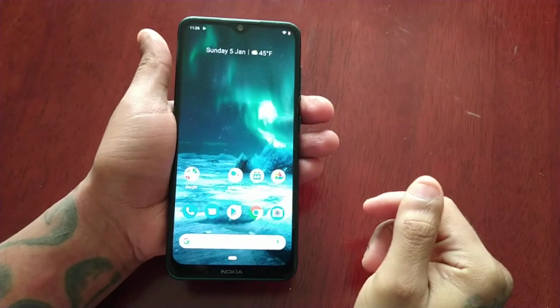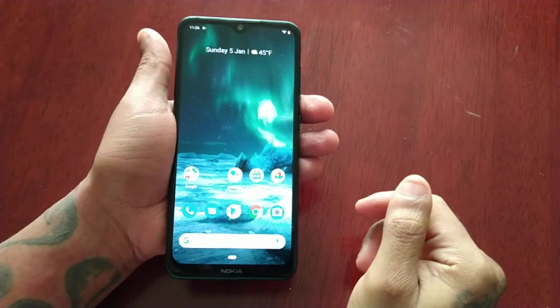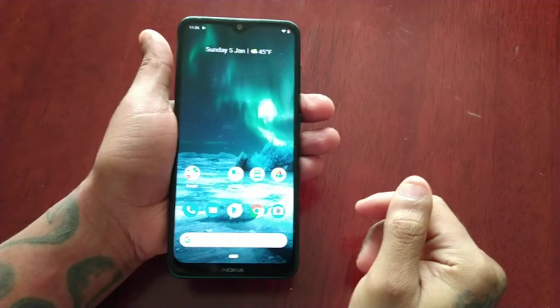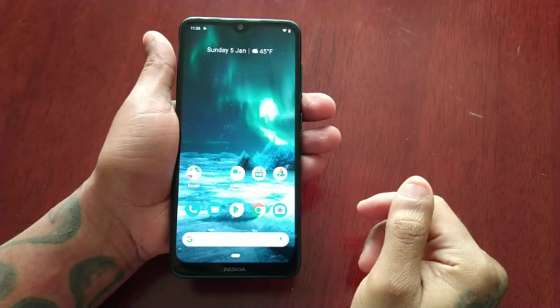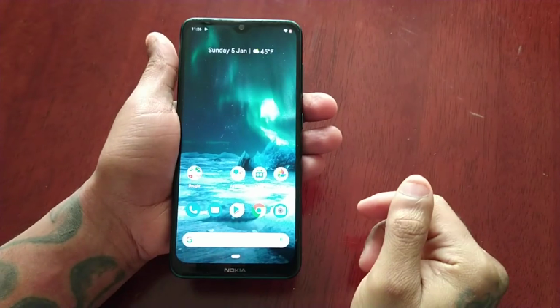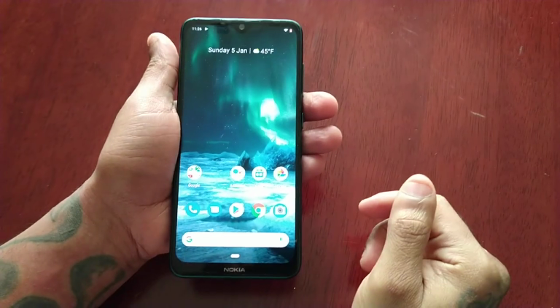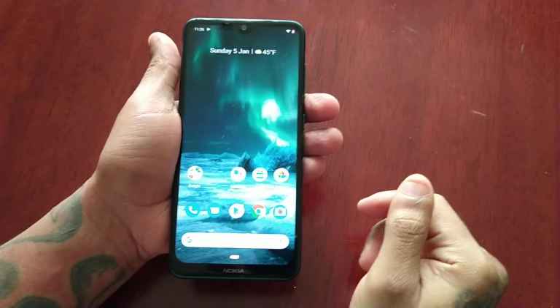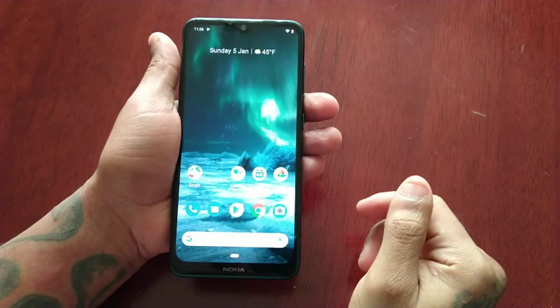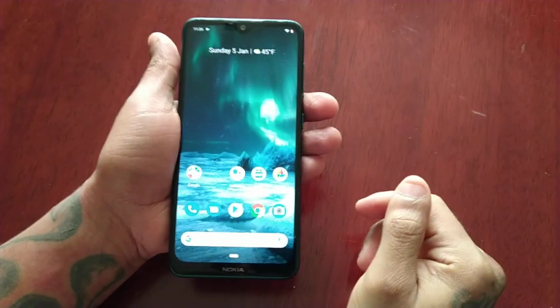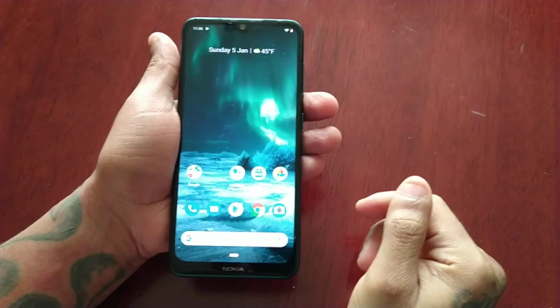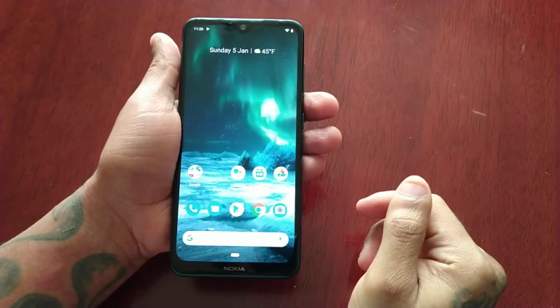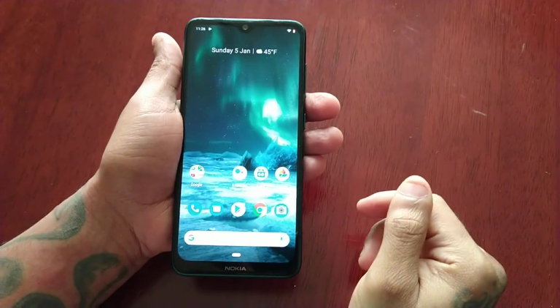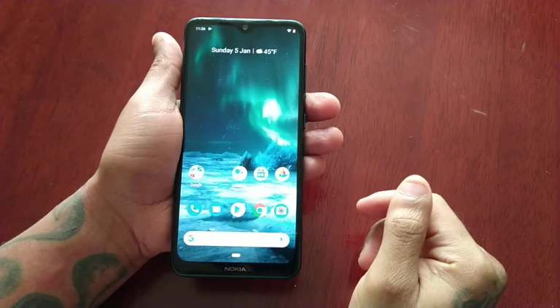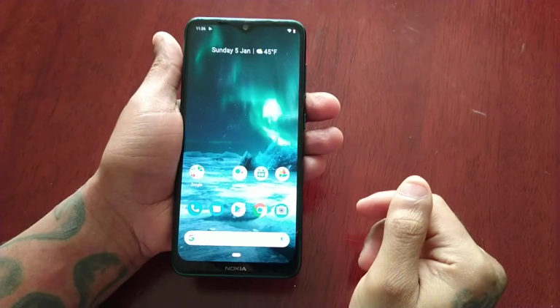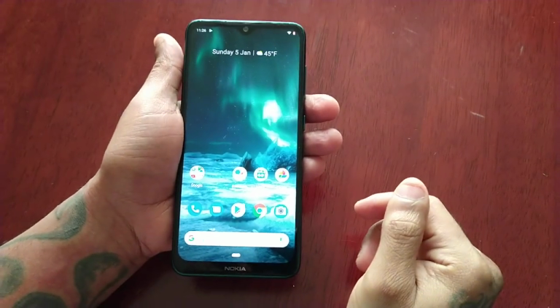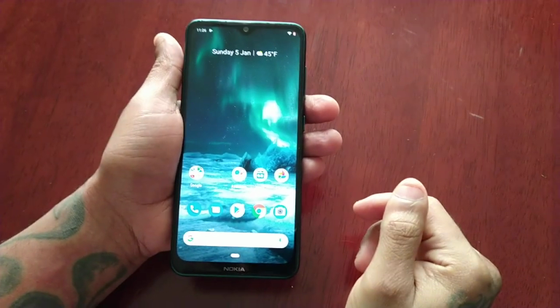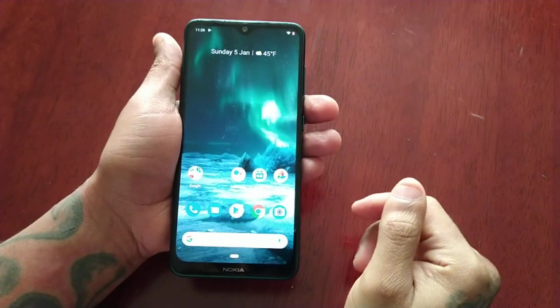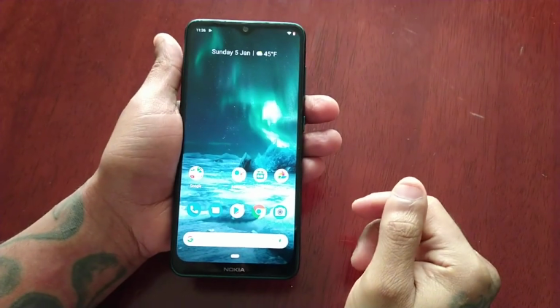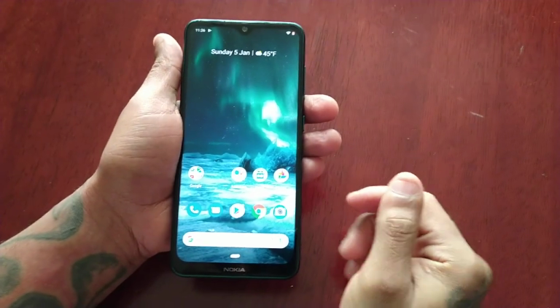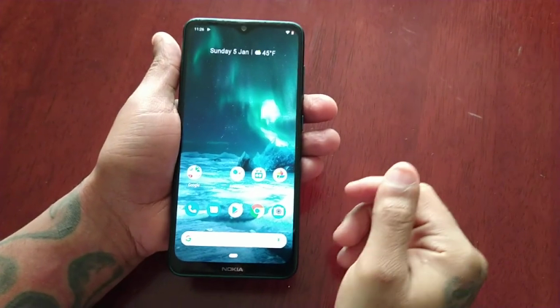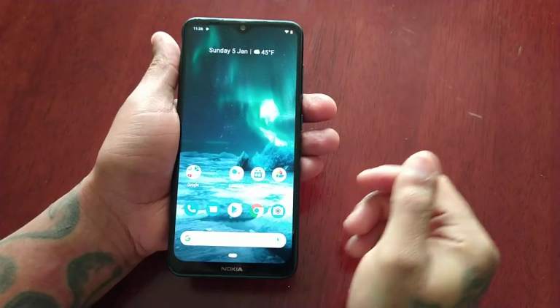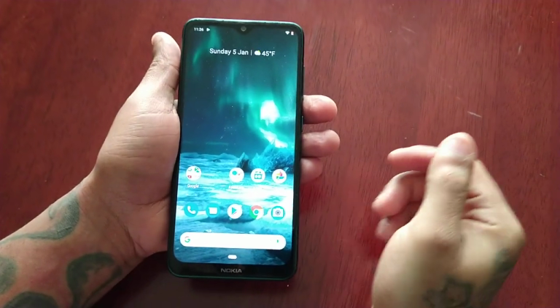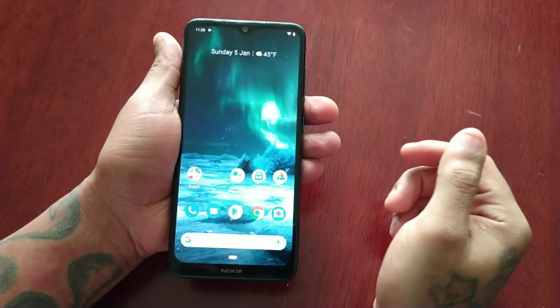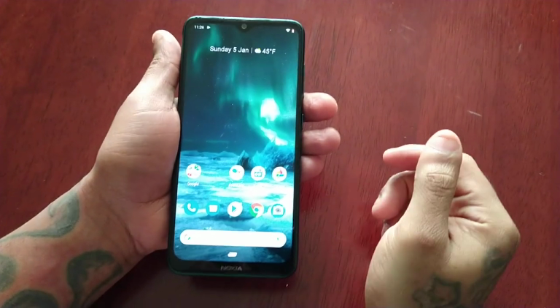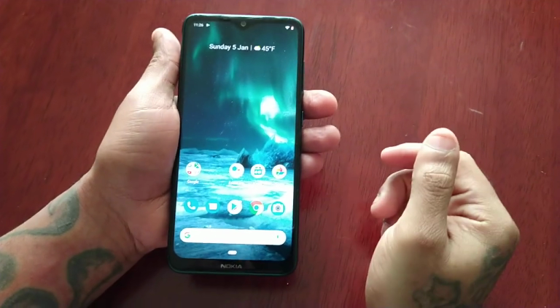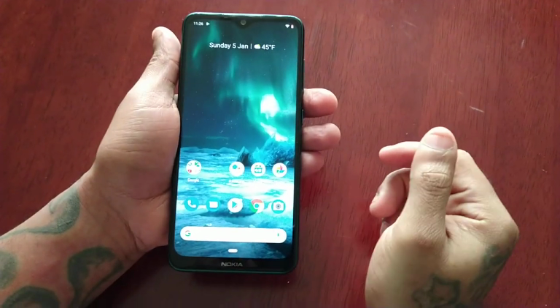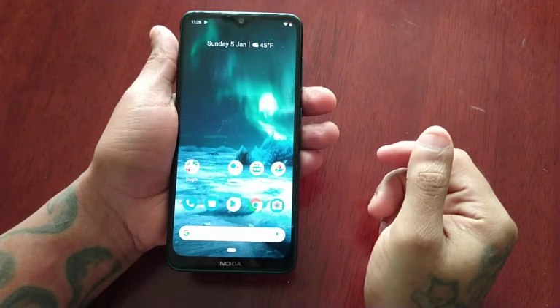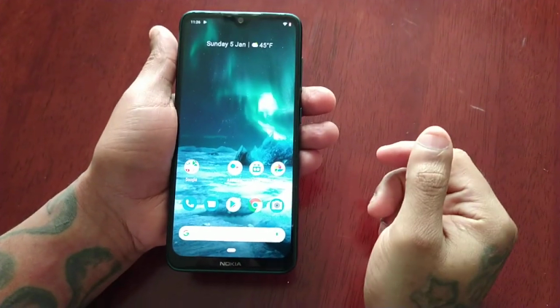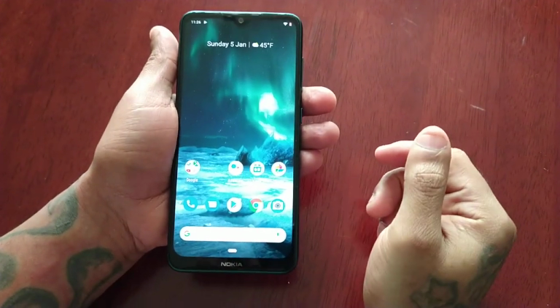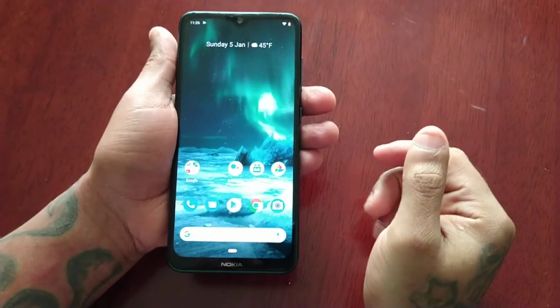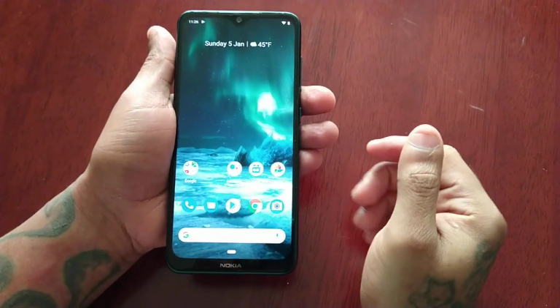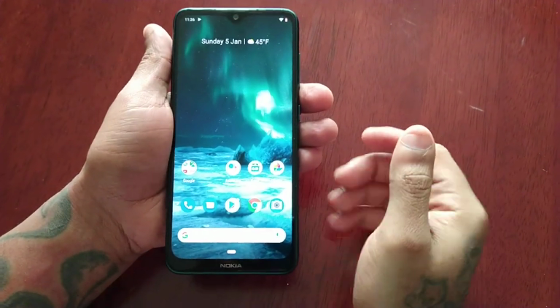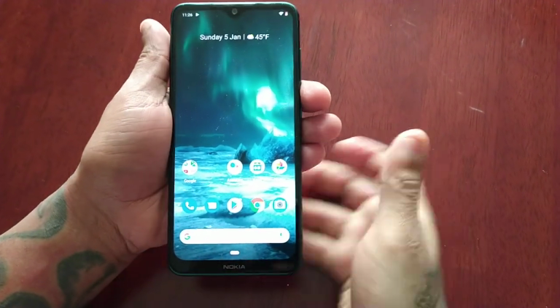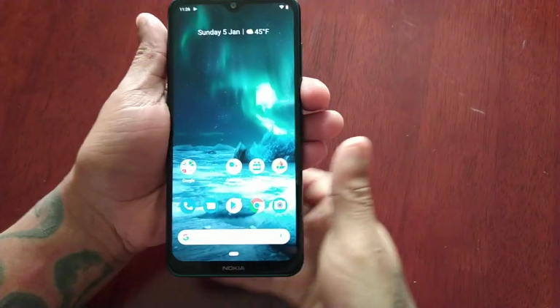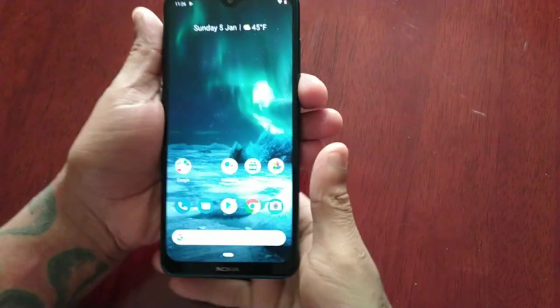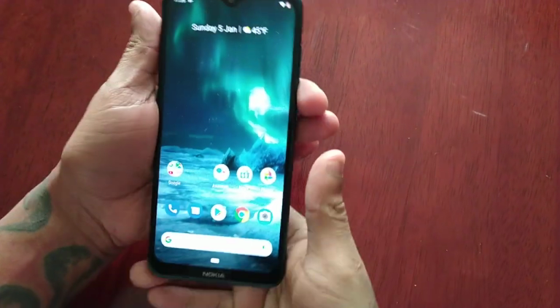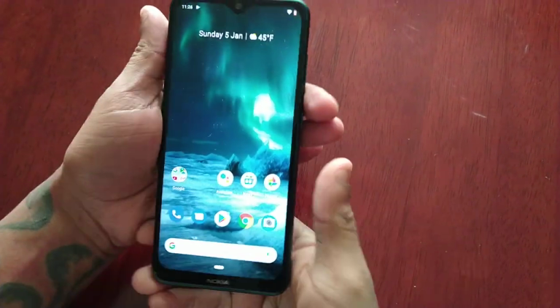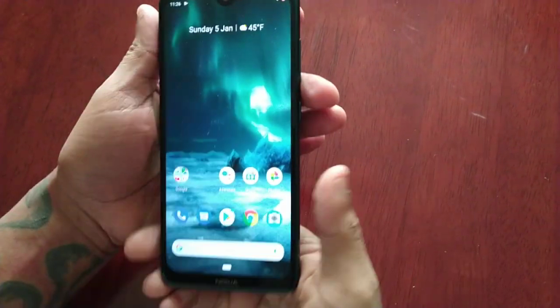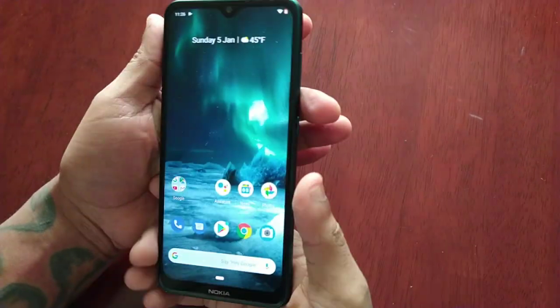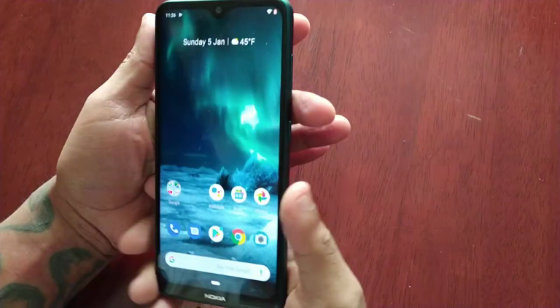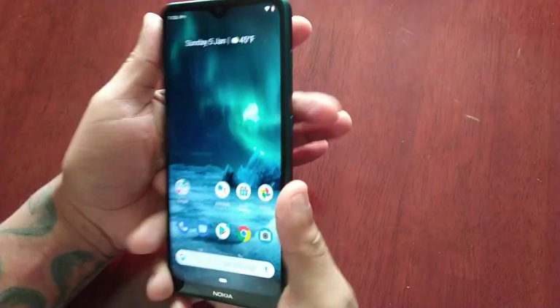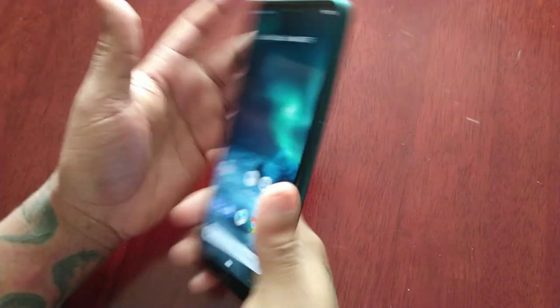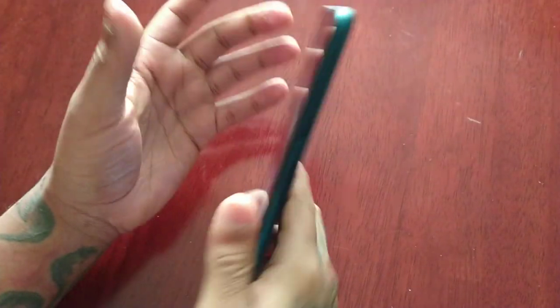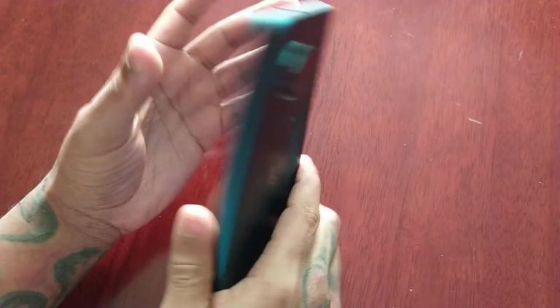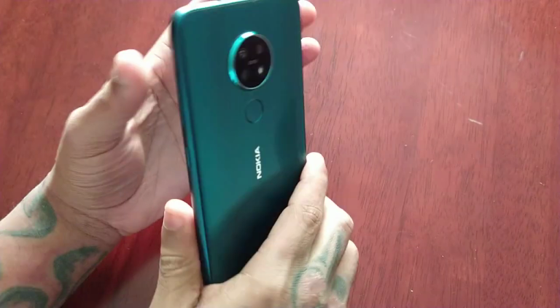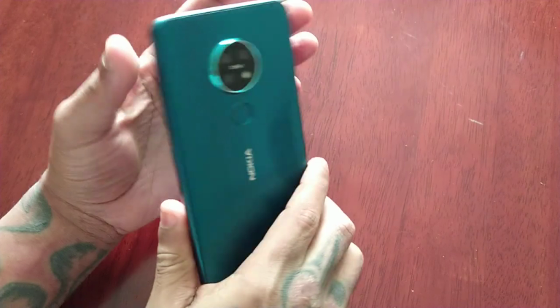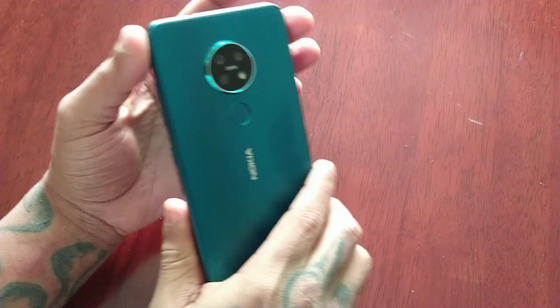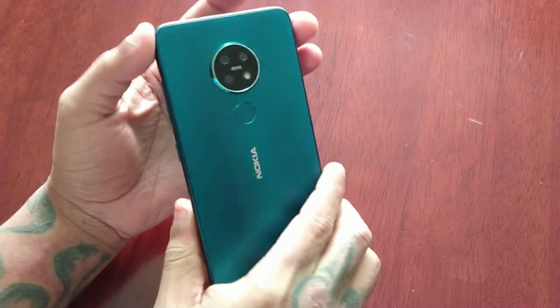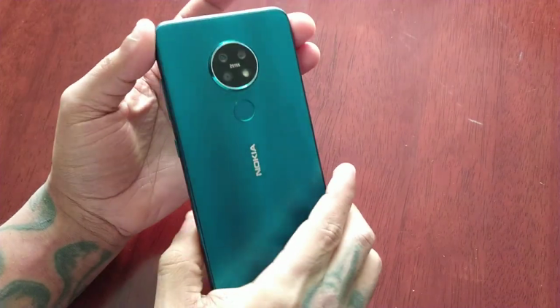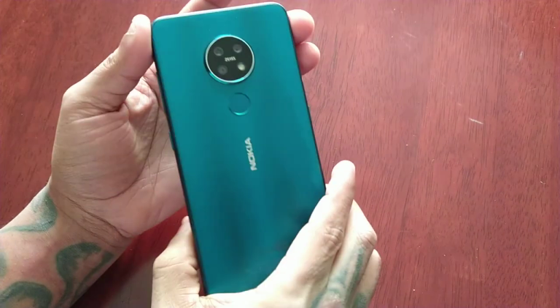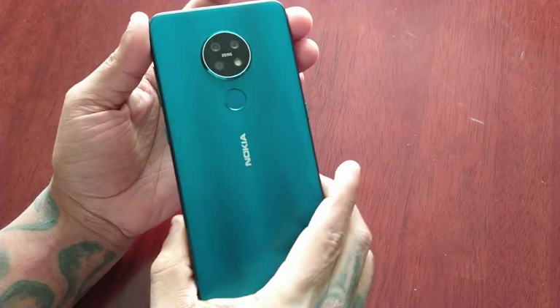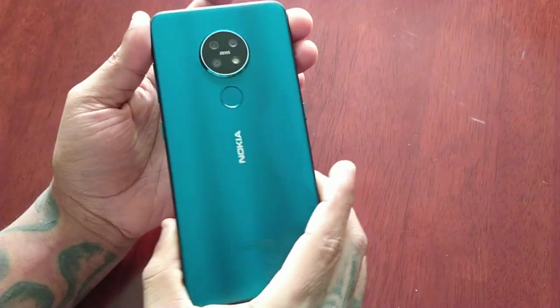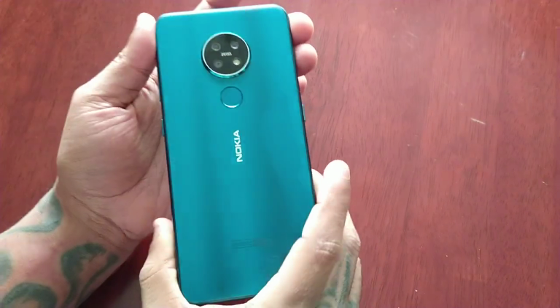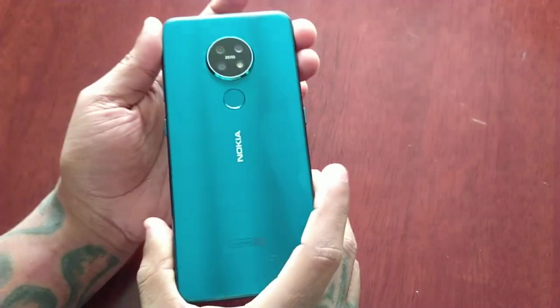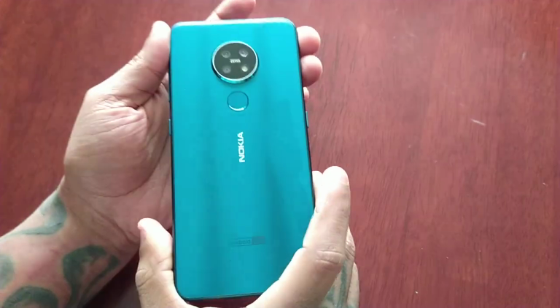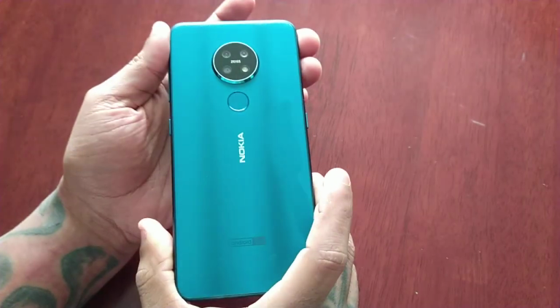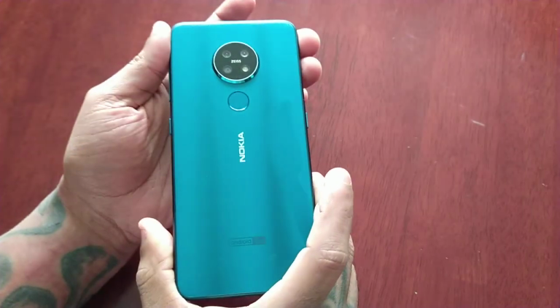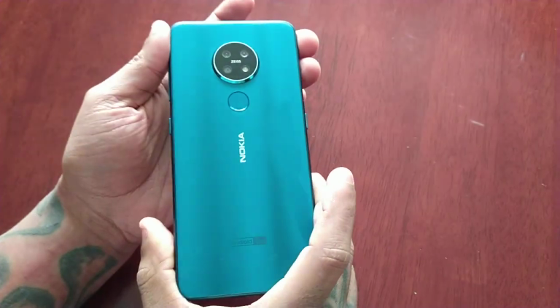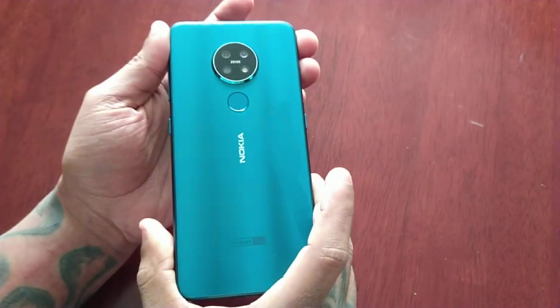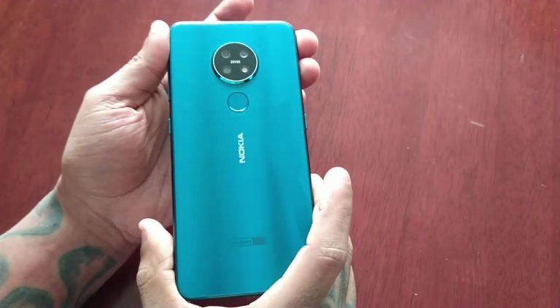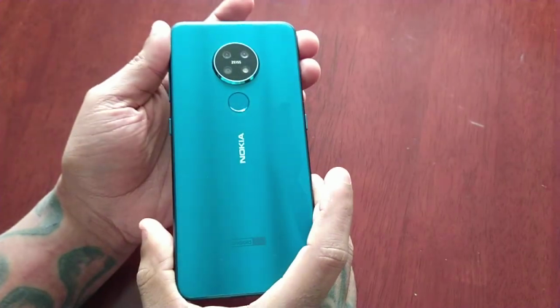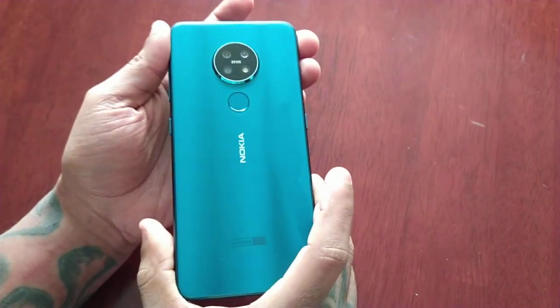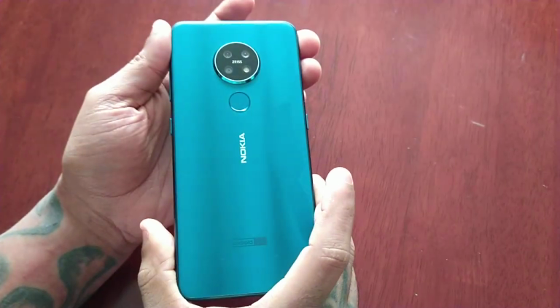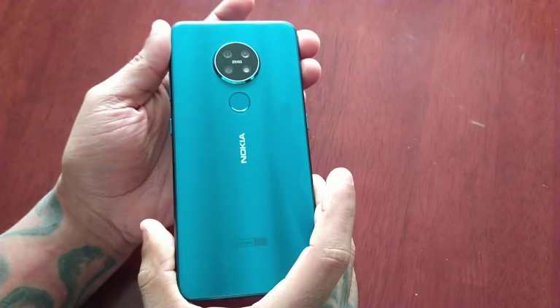Yo, it's your boy the Android Doctor back again with another video. So I'm here with my brand new Nokia 7.2.